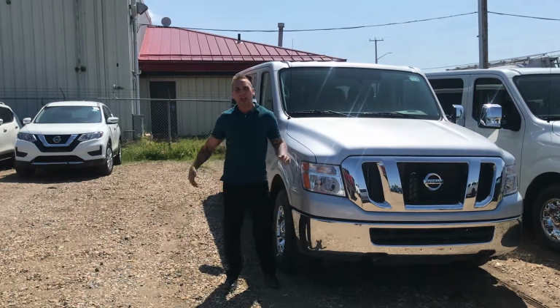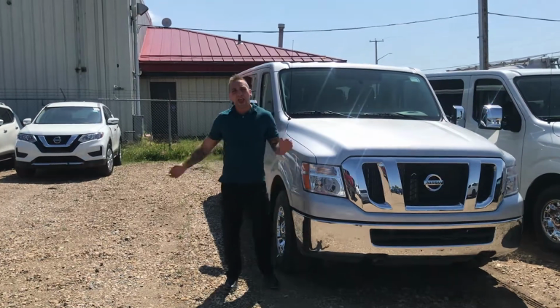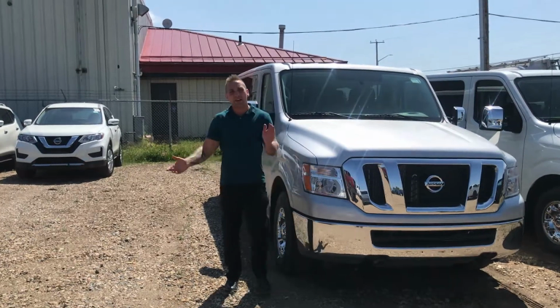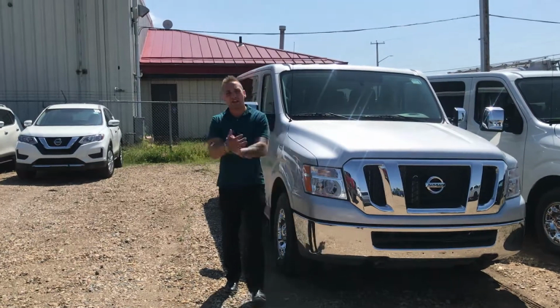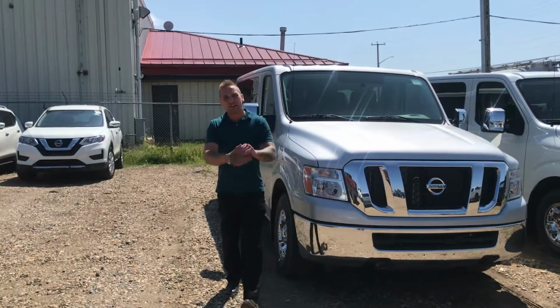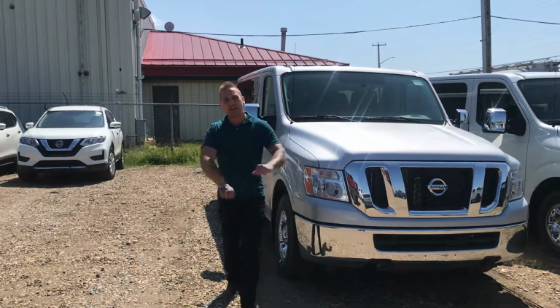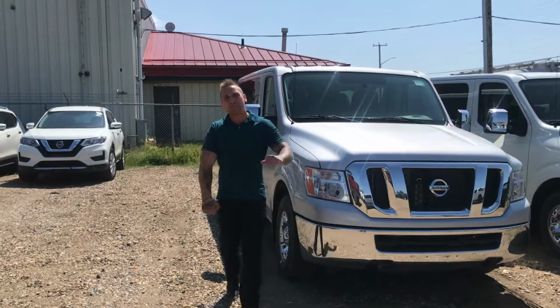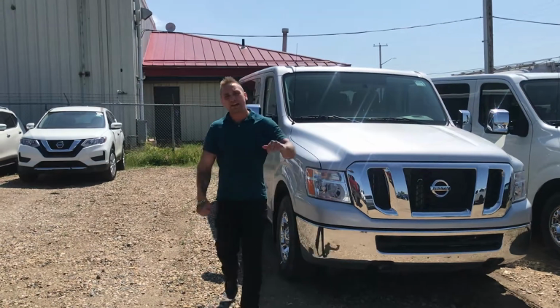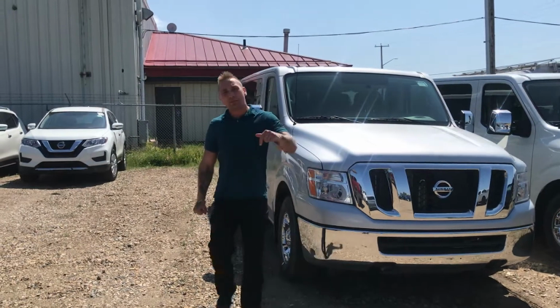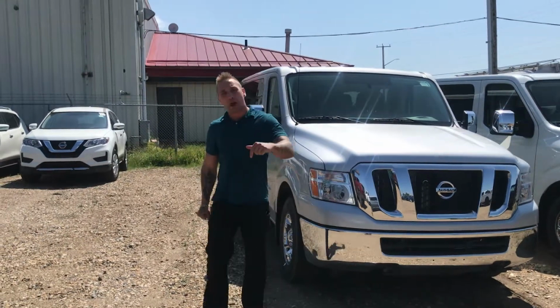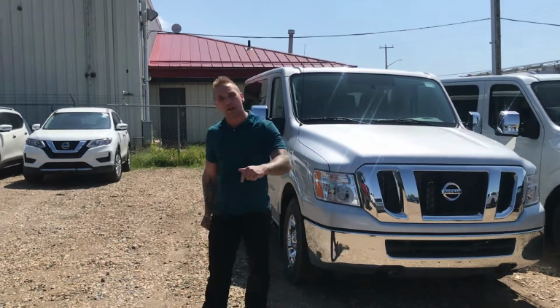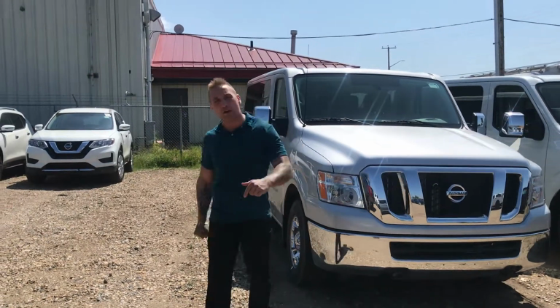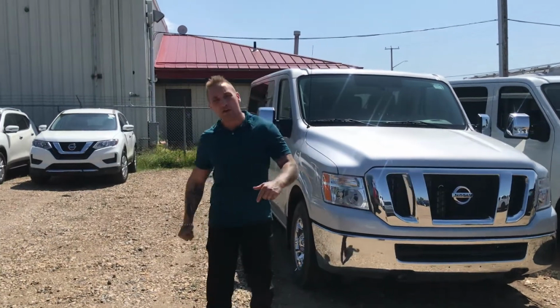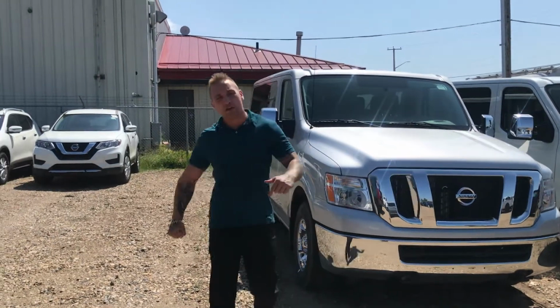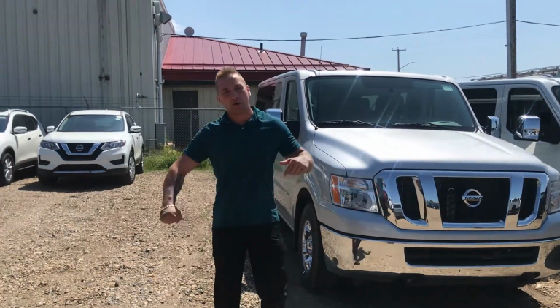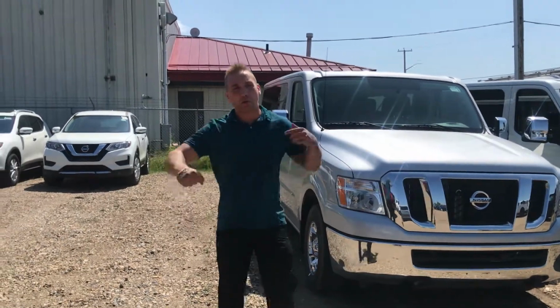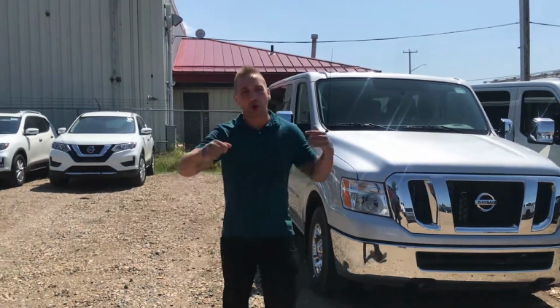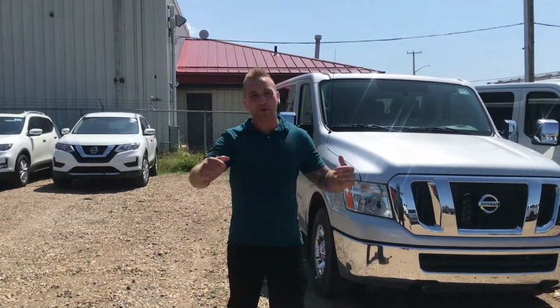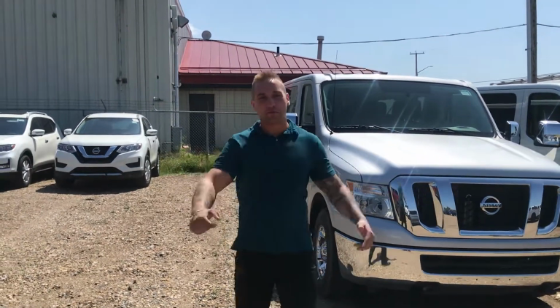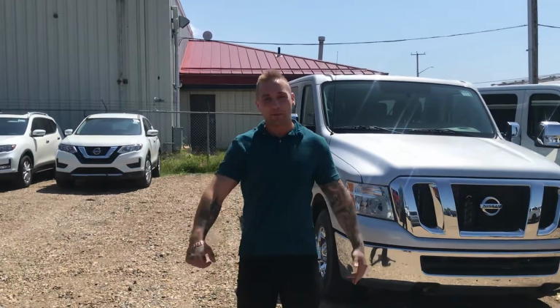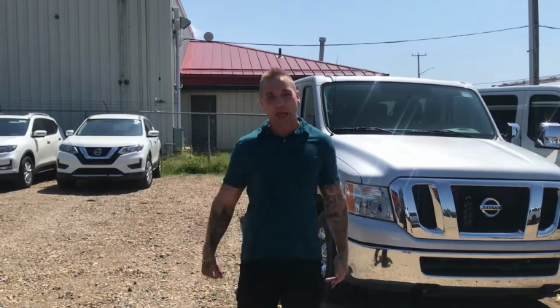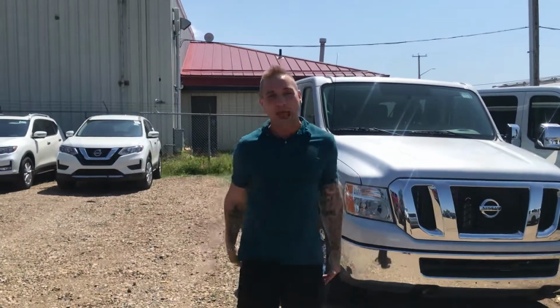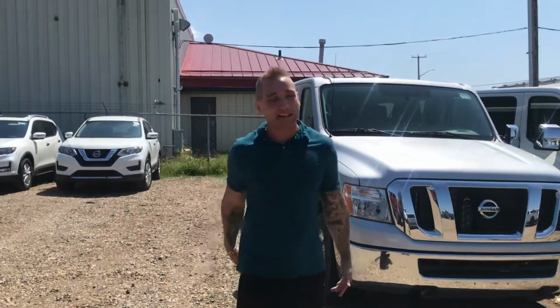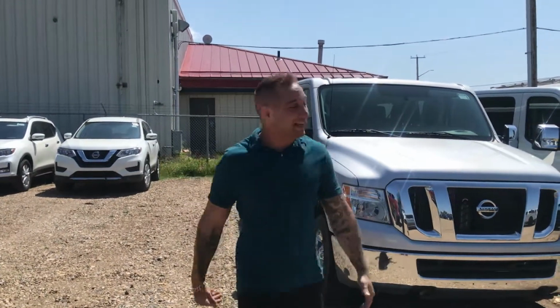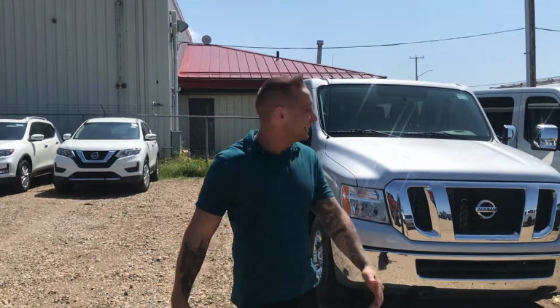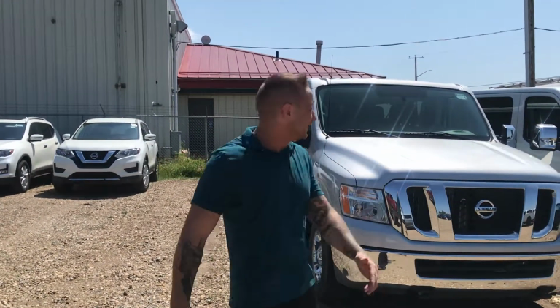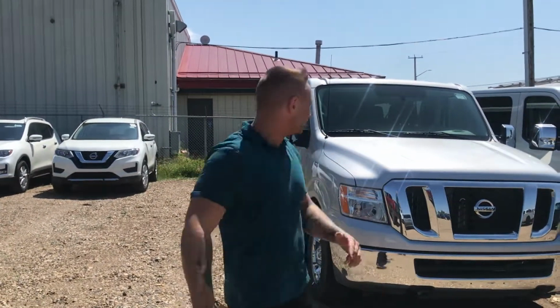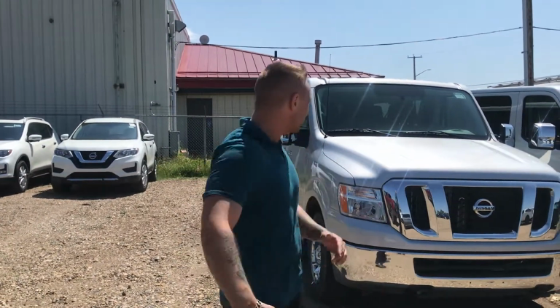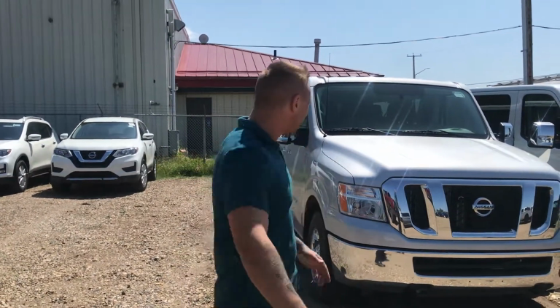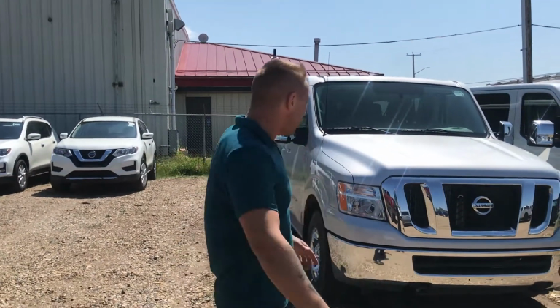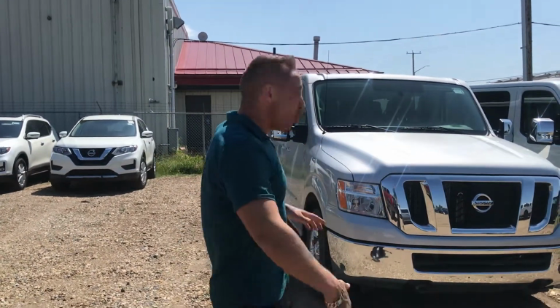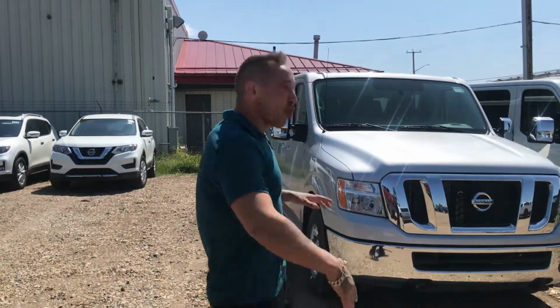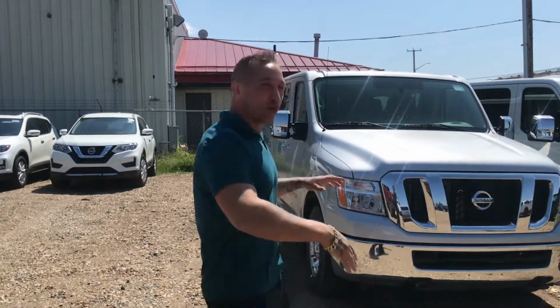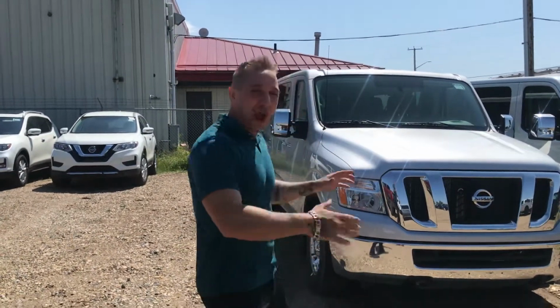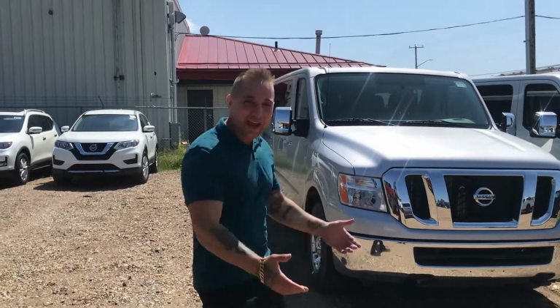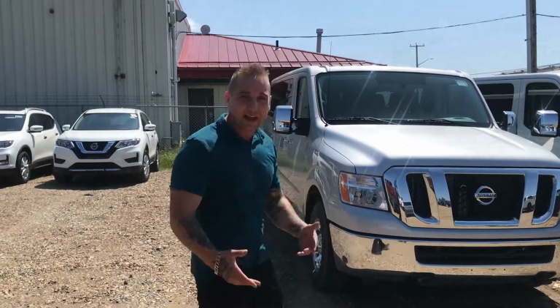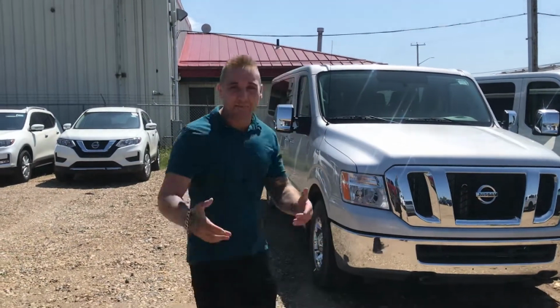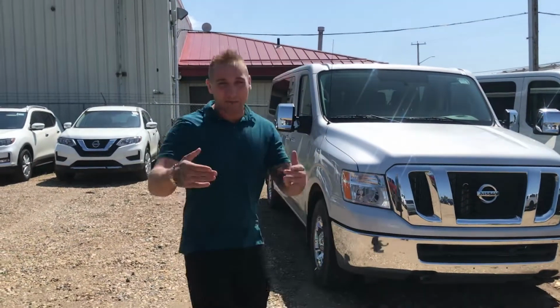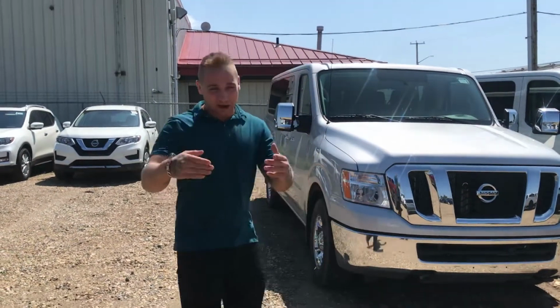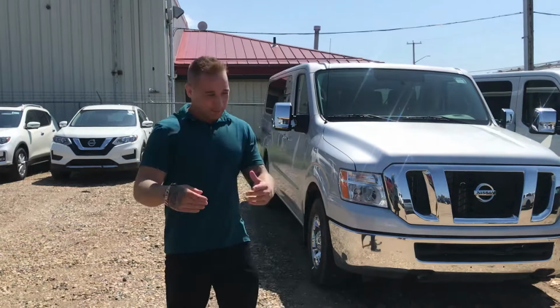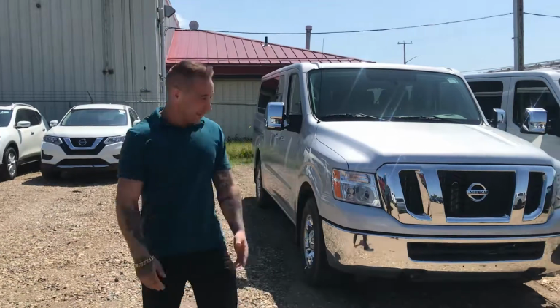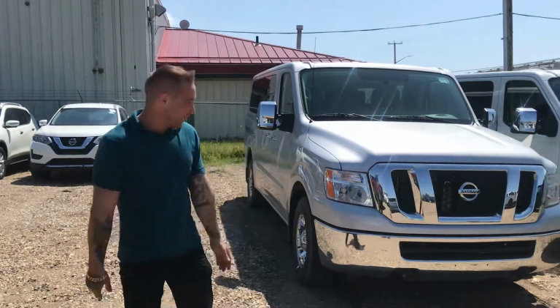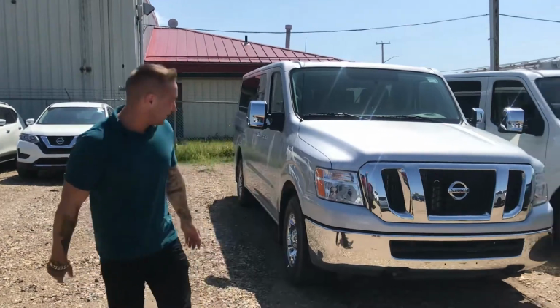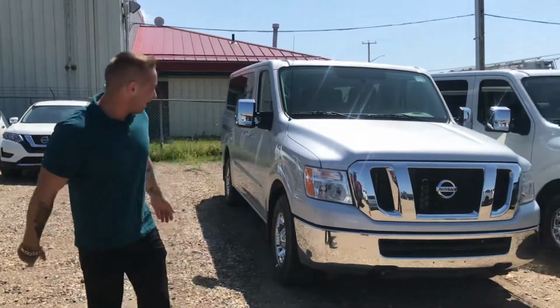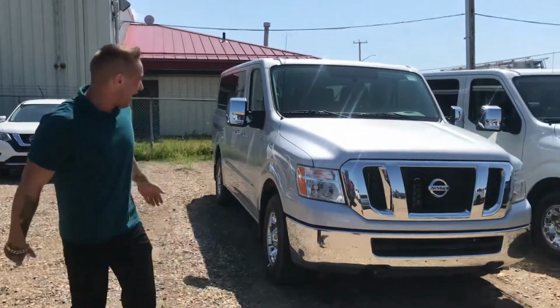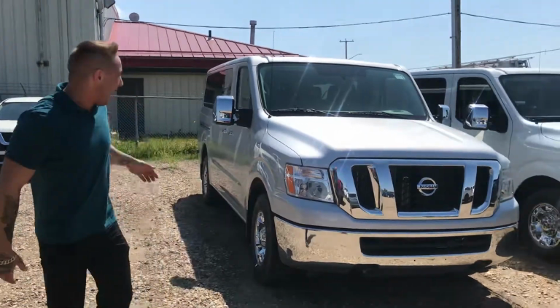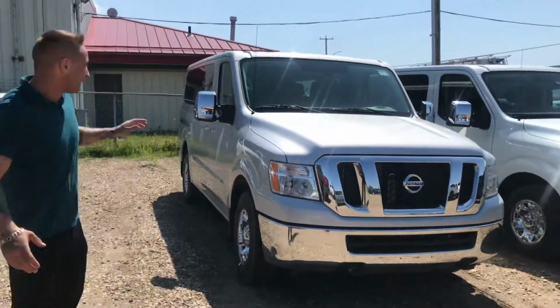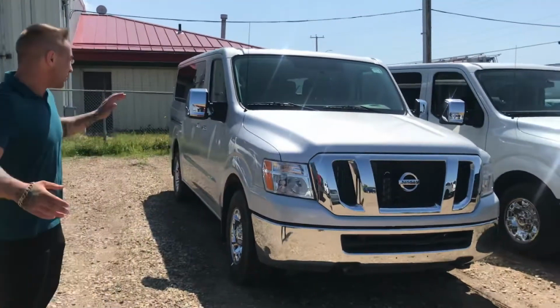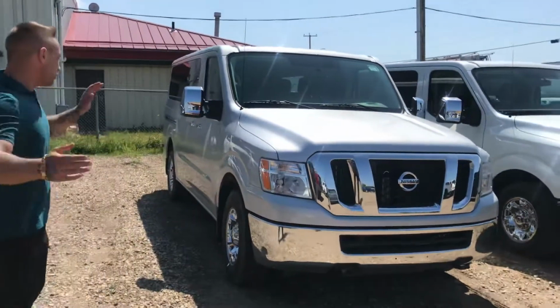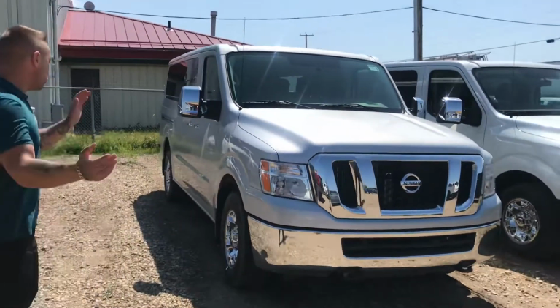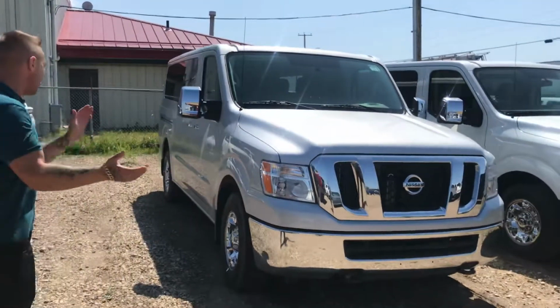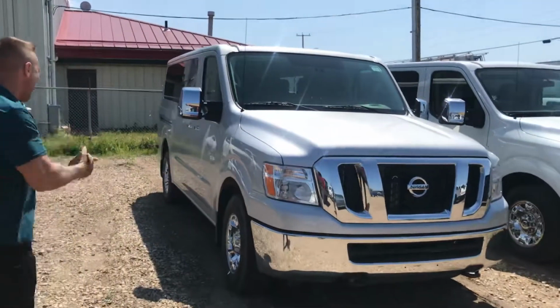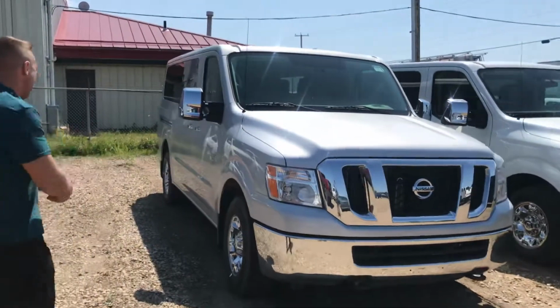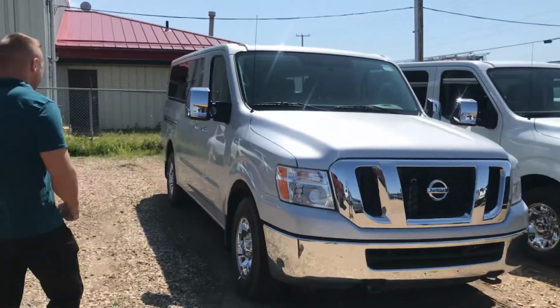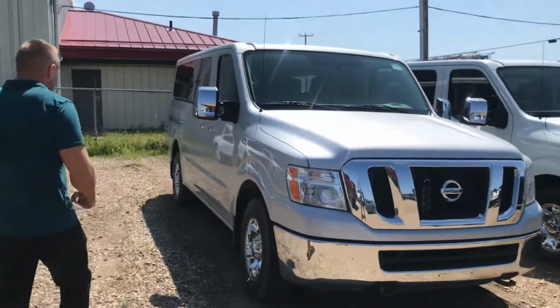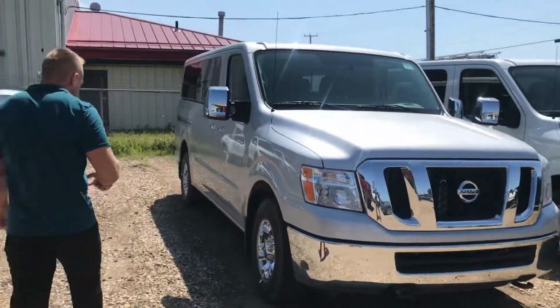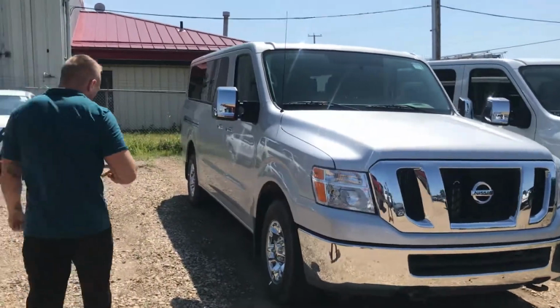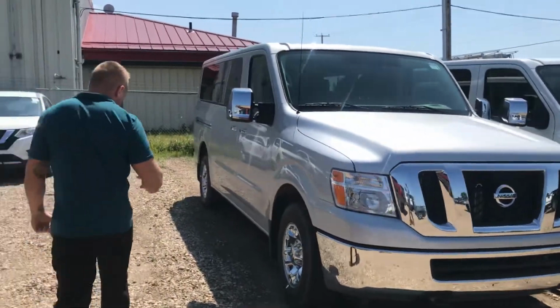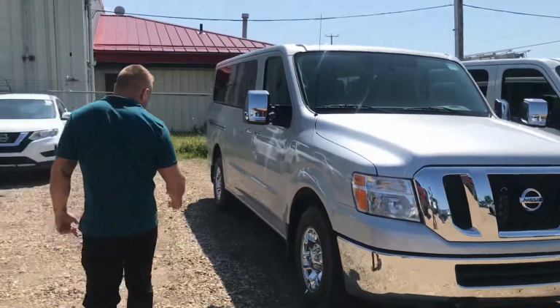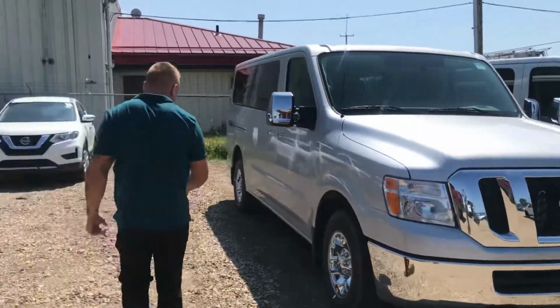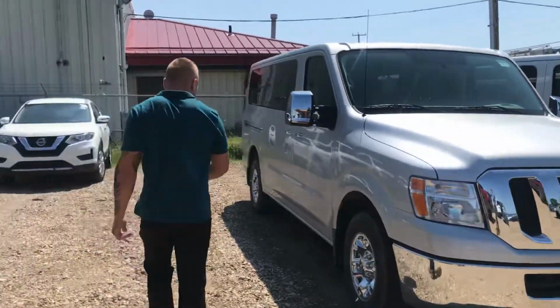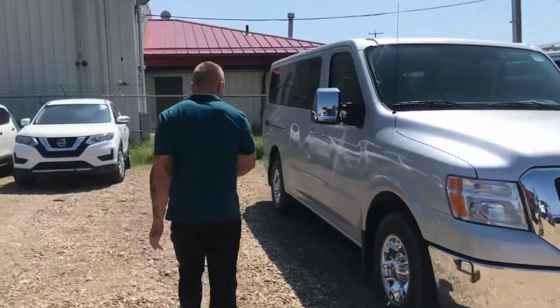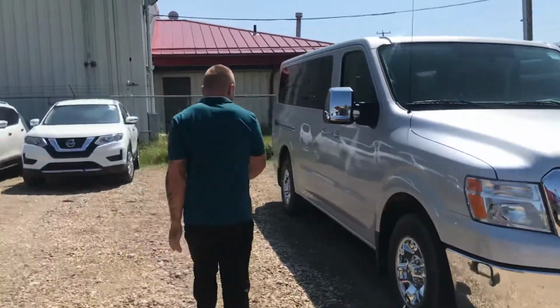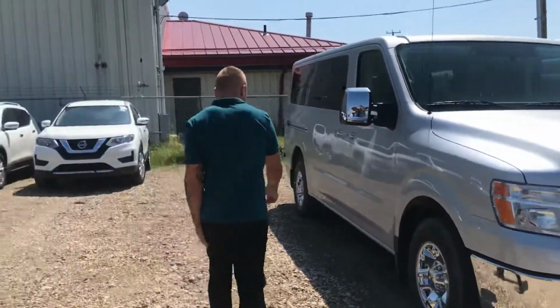Hey there Tiffany, Brendan over here recording from LA Nissan. Right in front of me here I have your new NV2500.